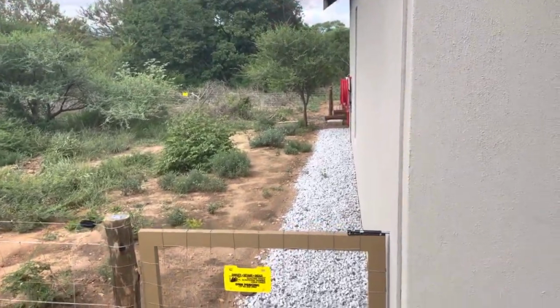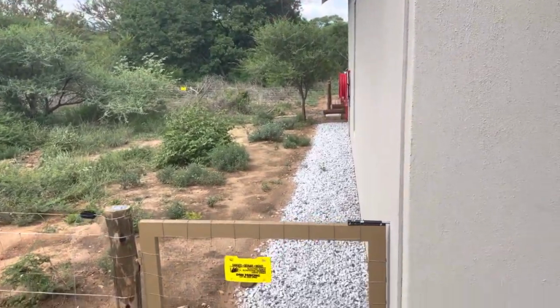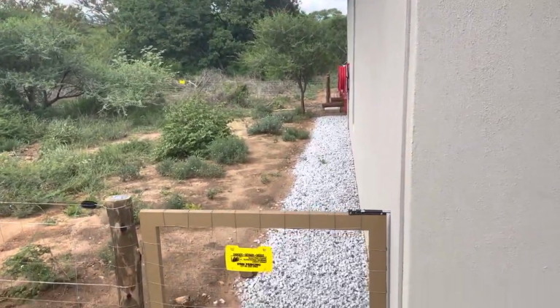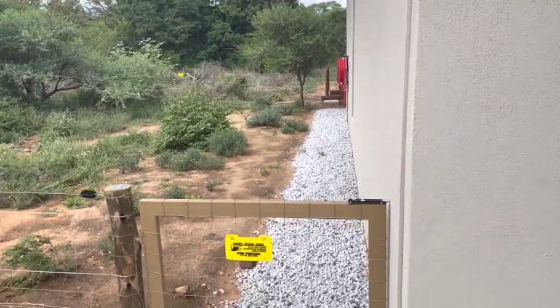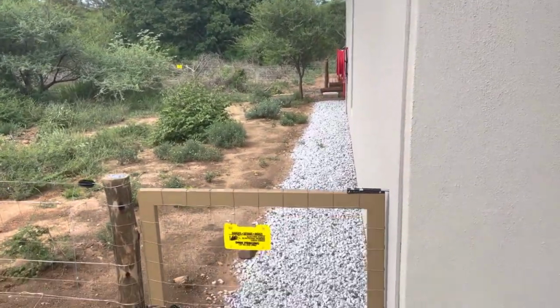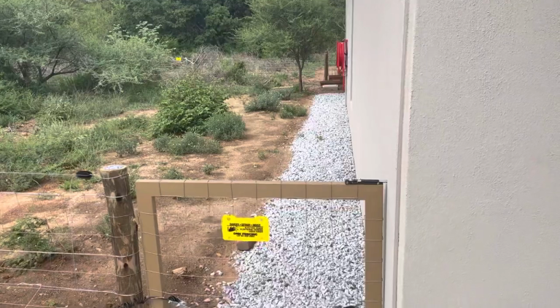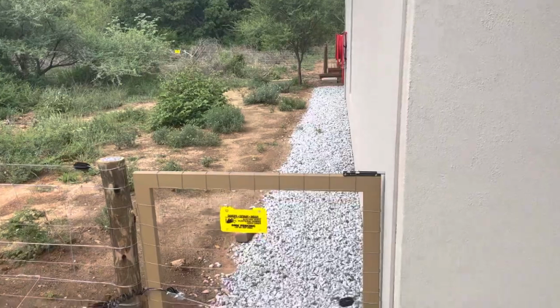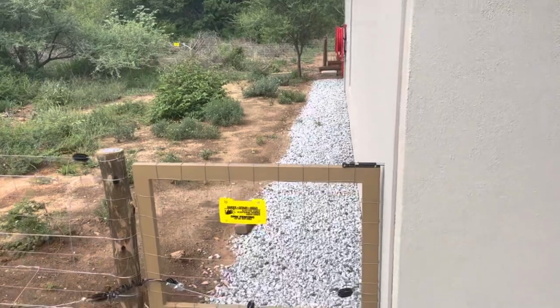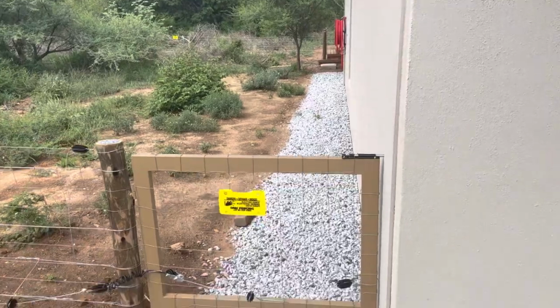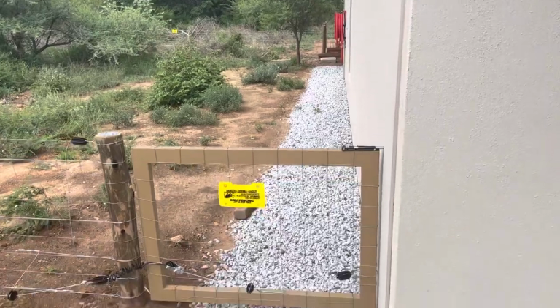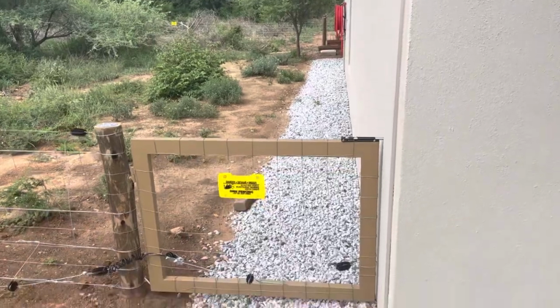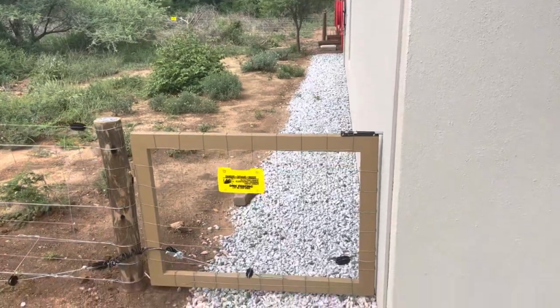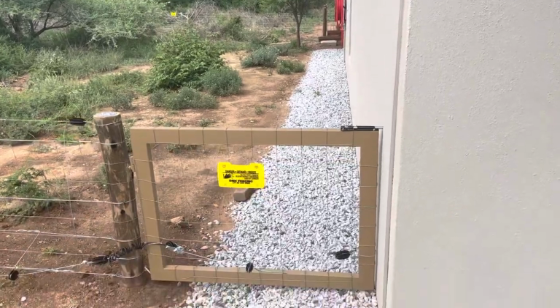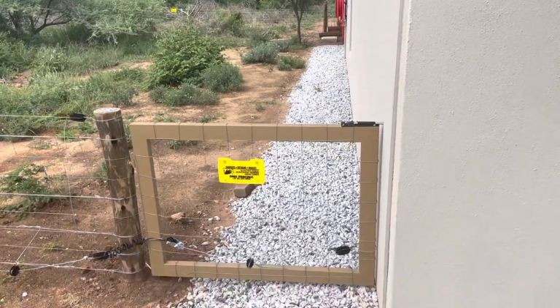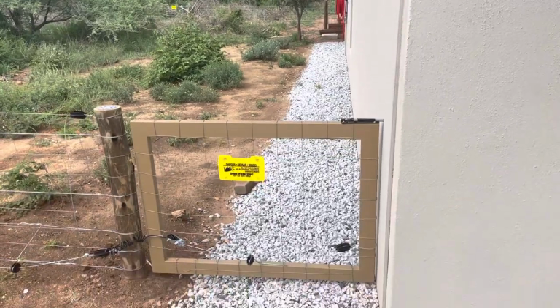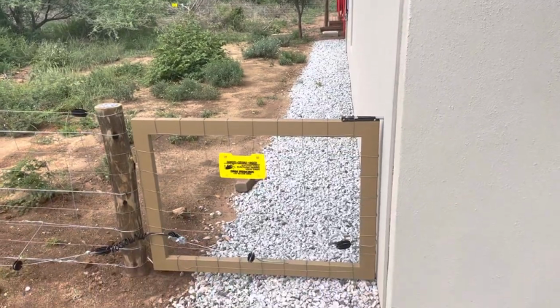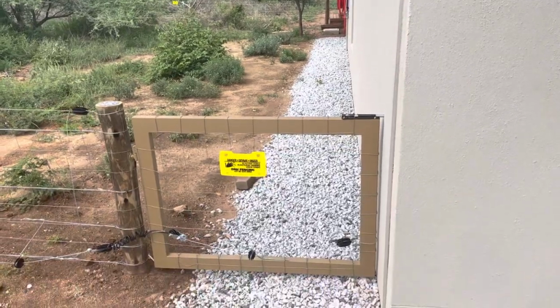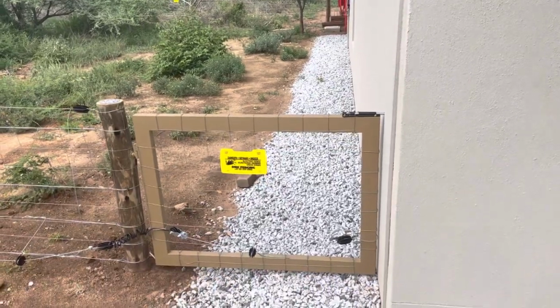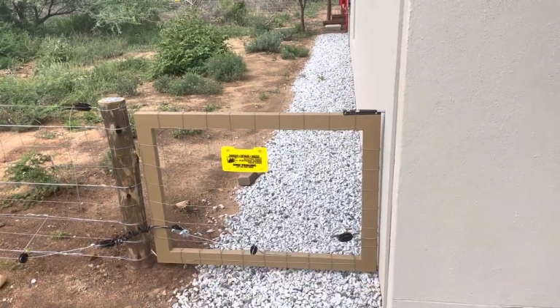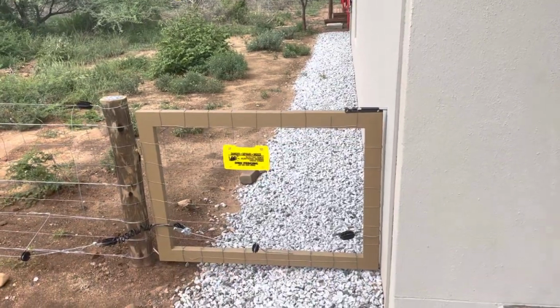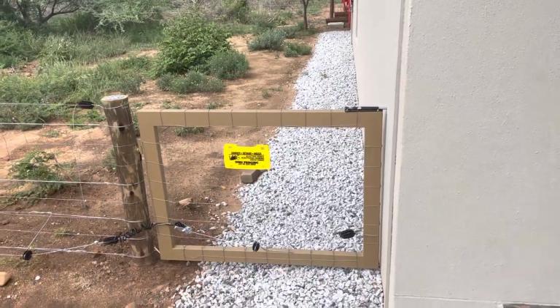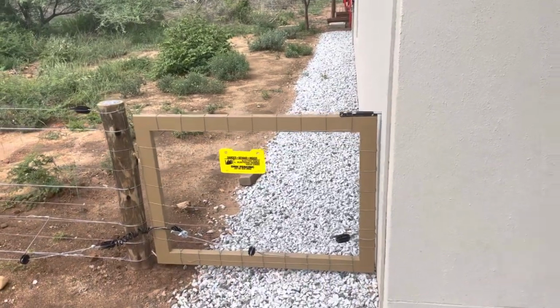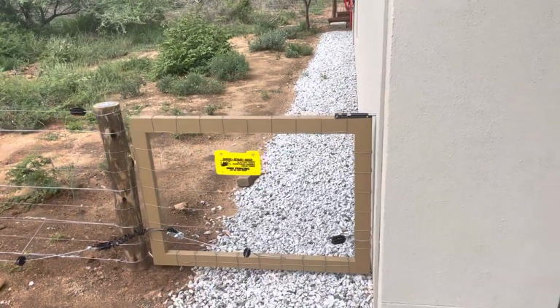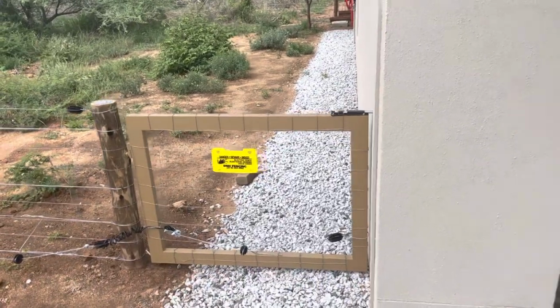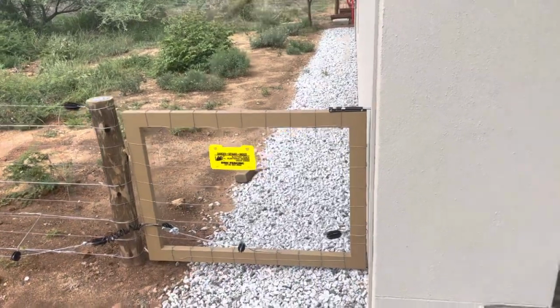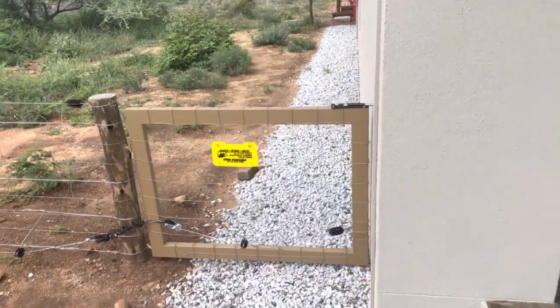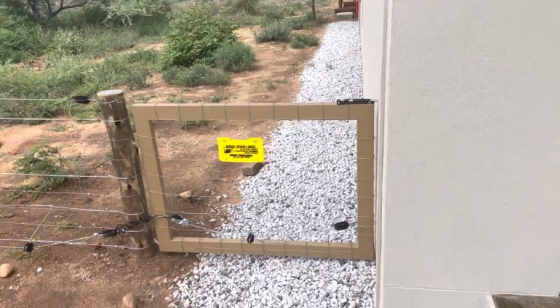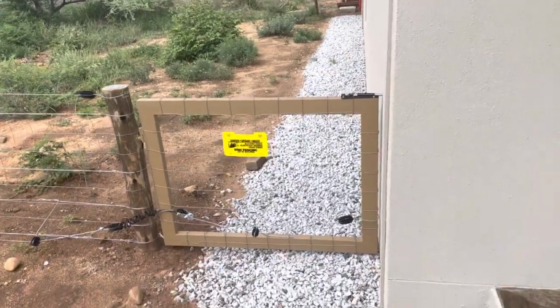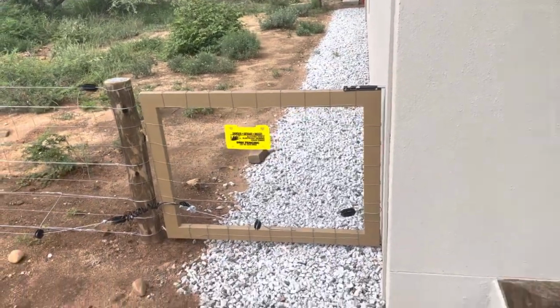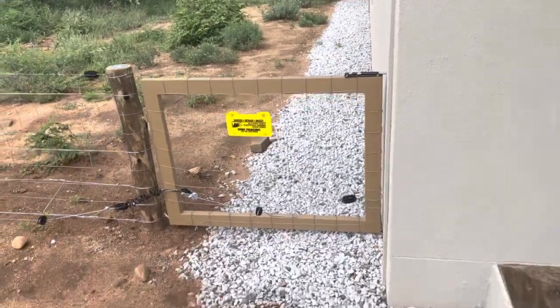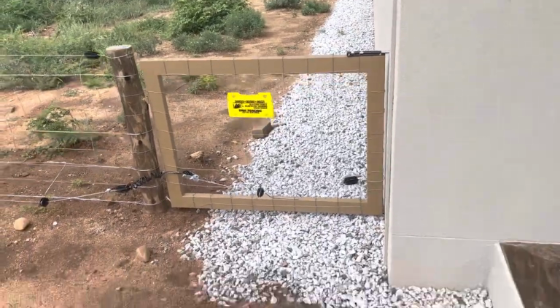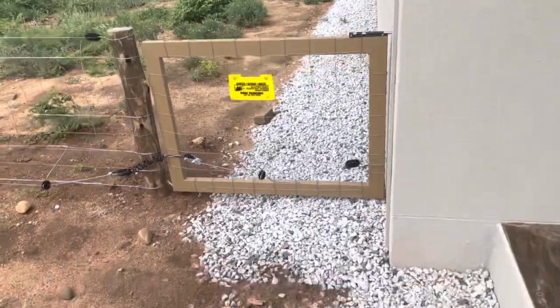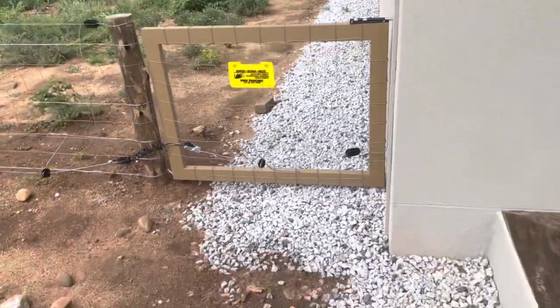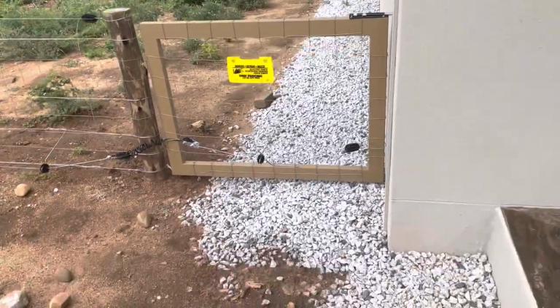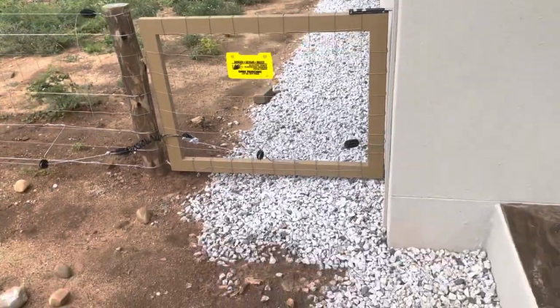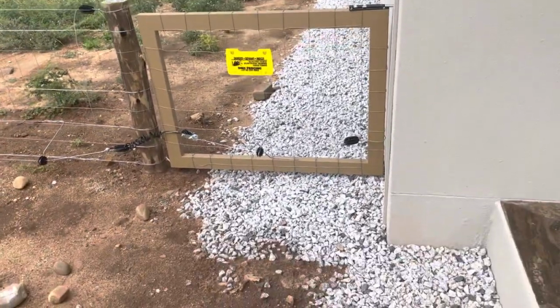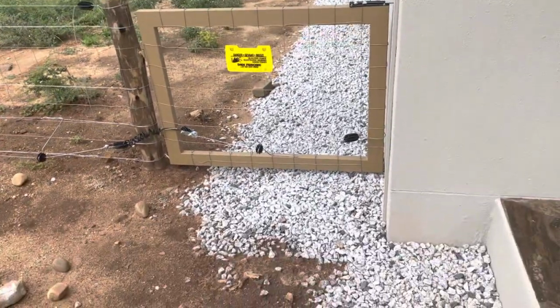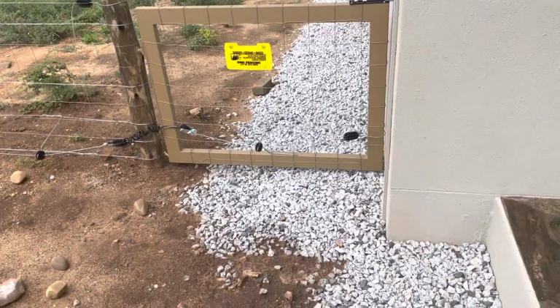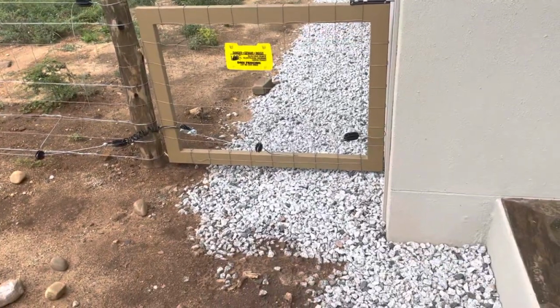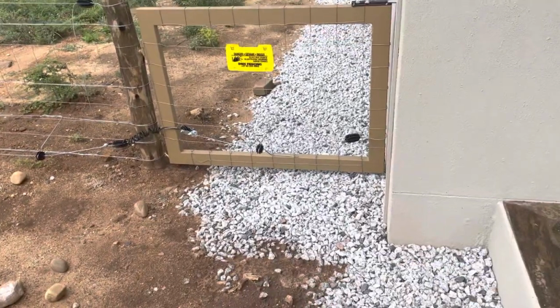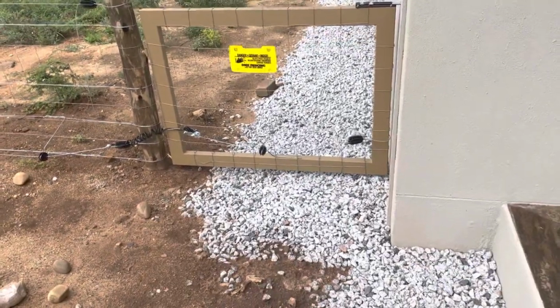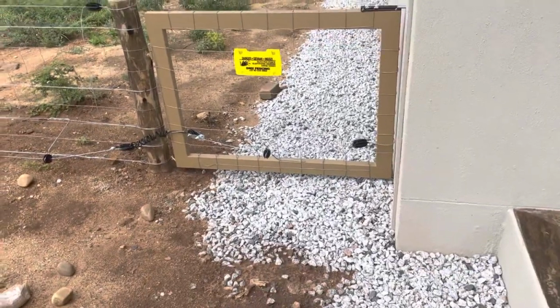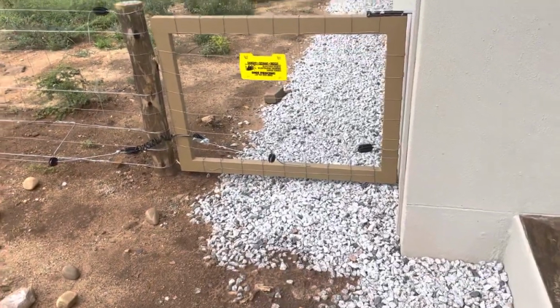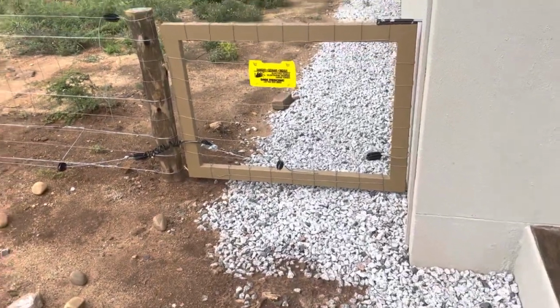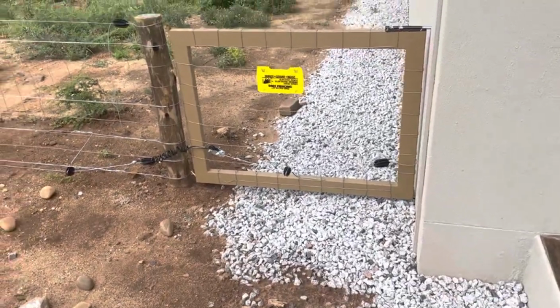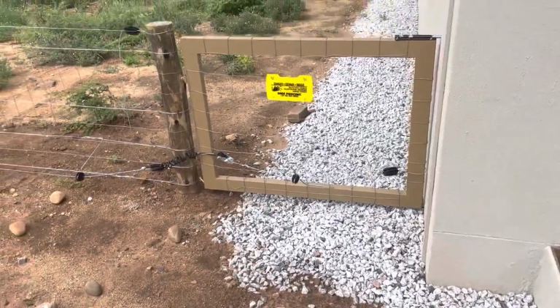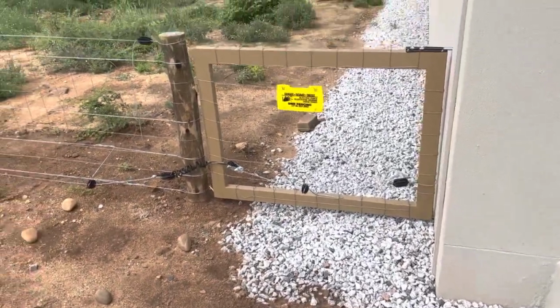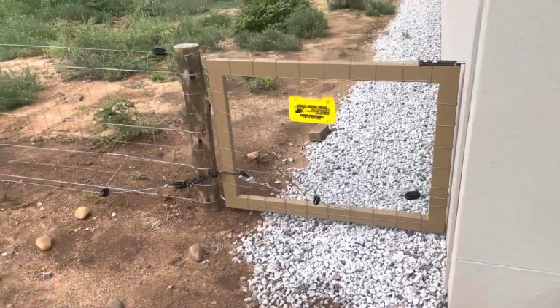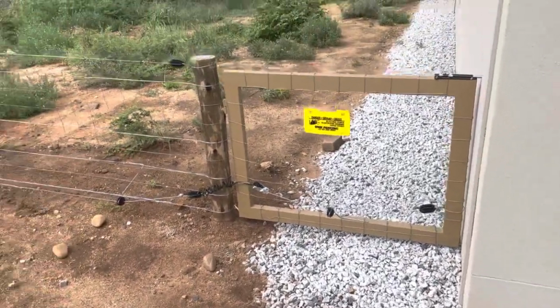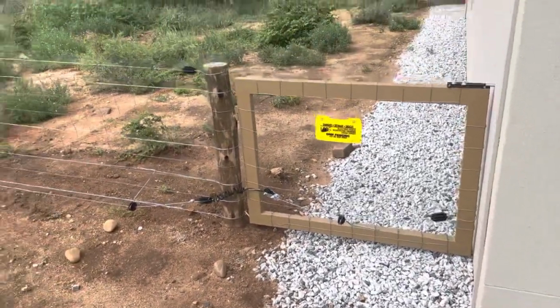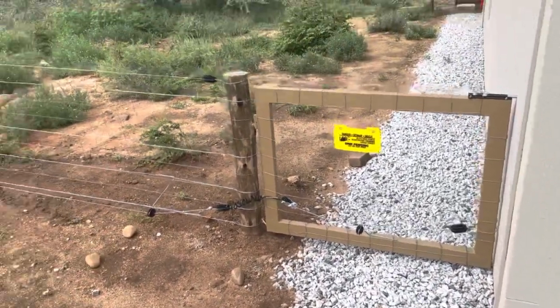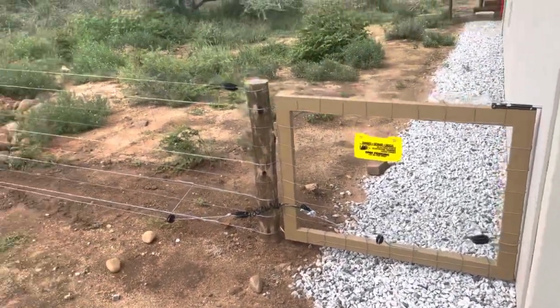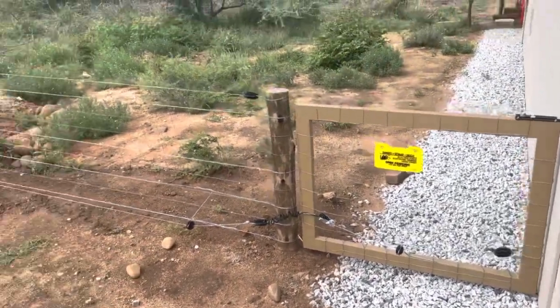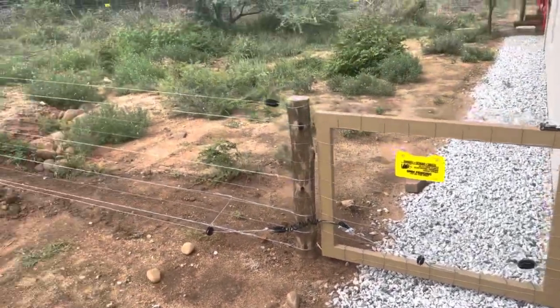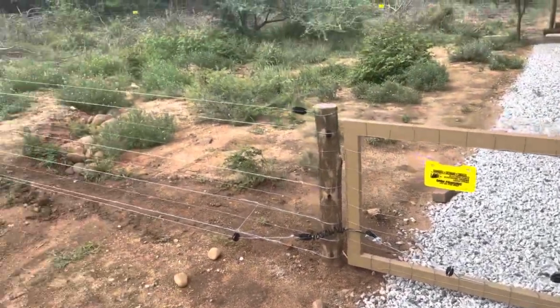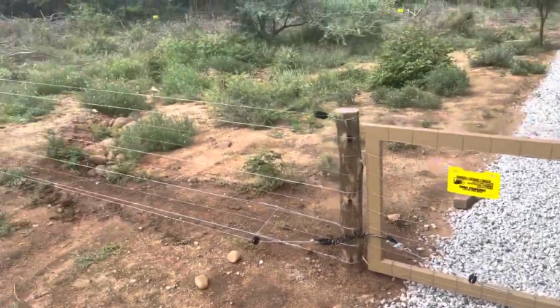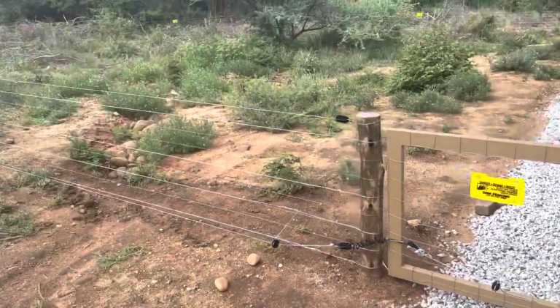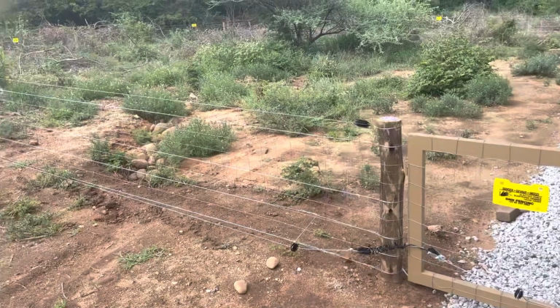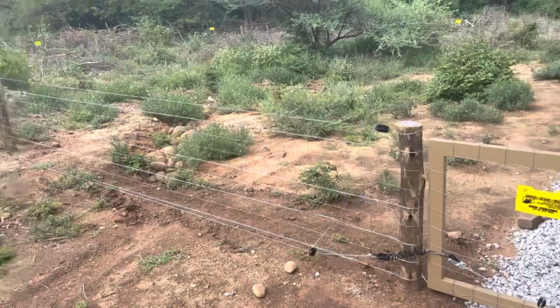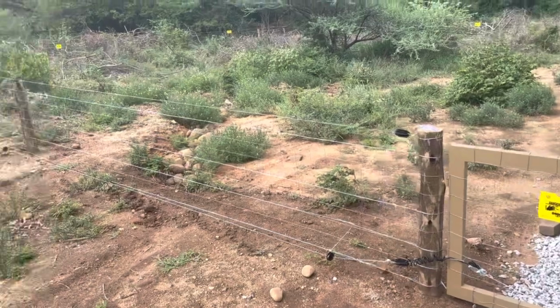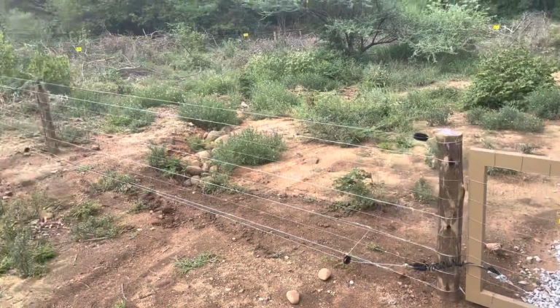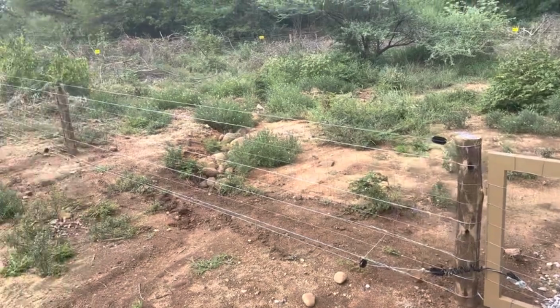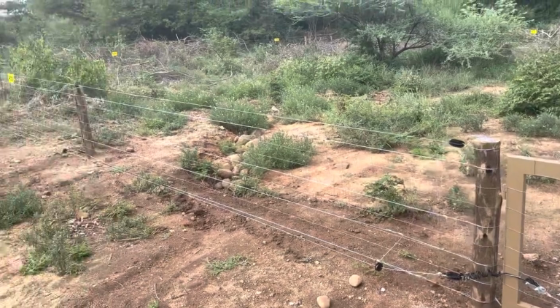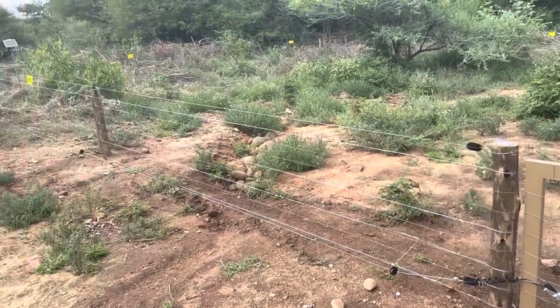This is the gate that you go through. Just don't touch those metal things sticking out, or the top one.